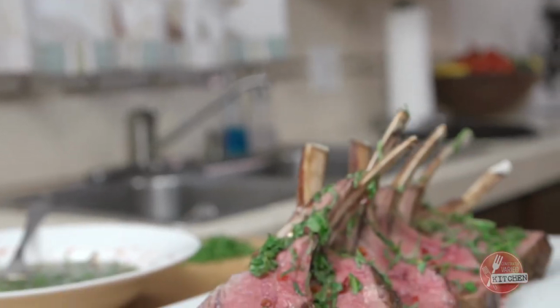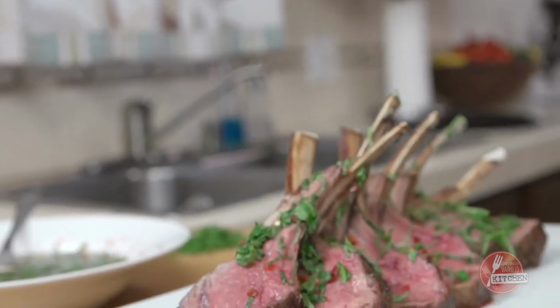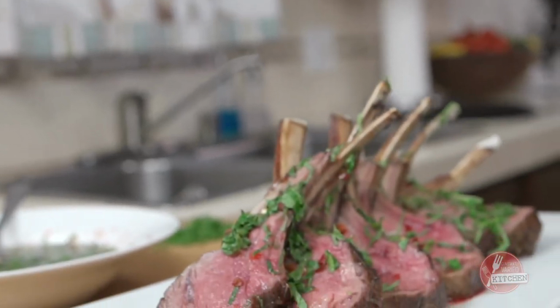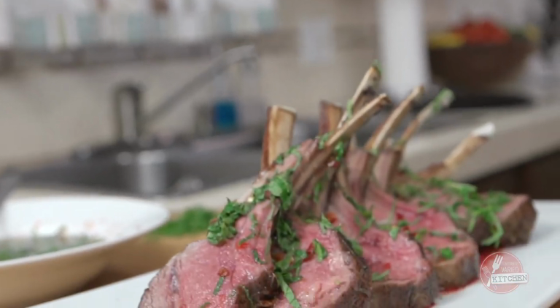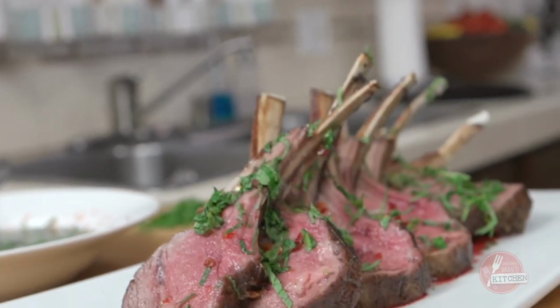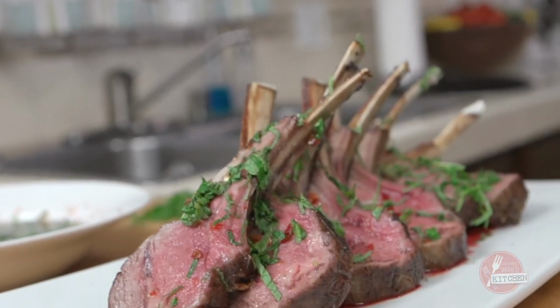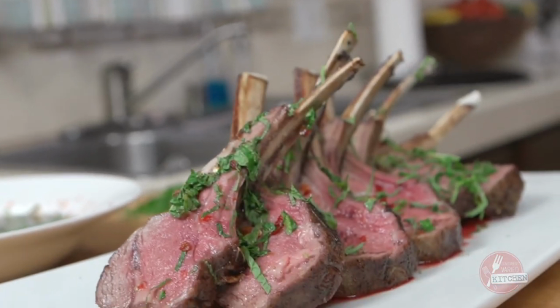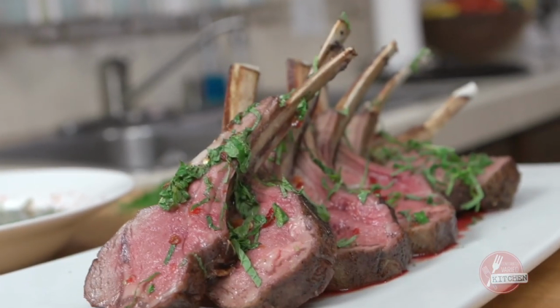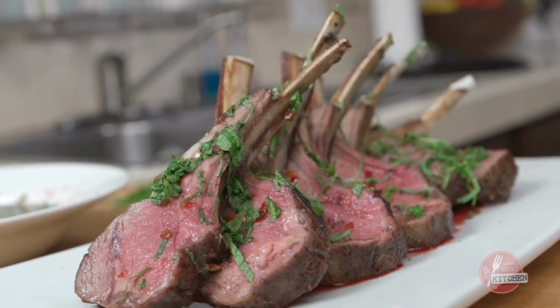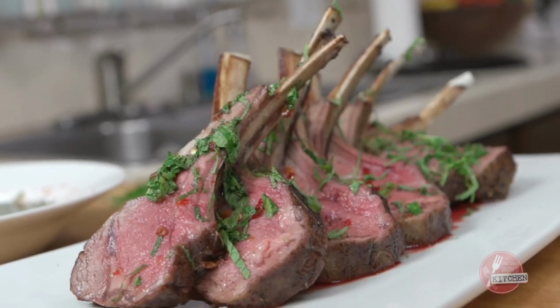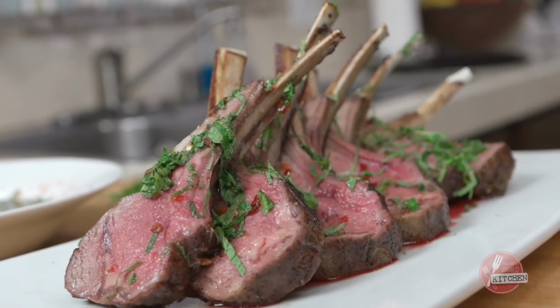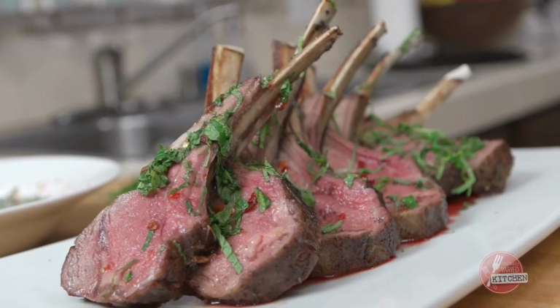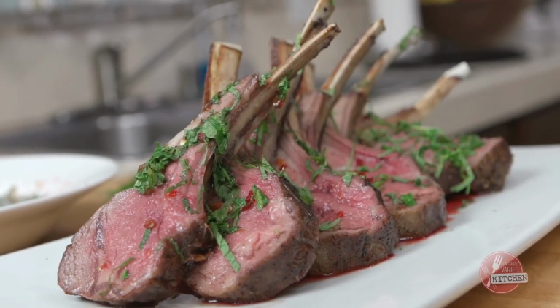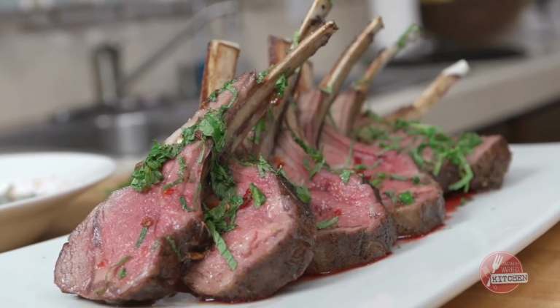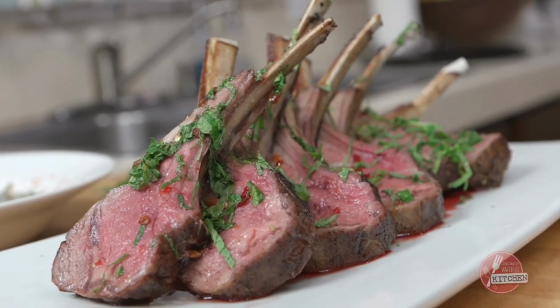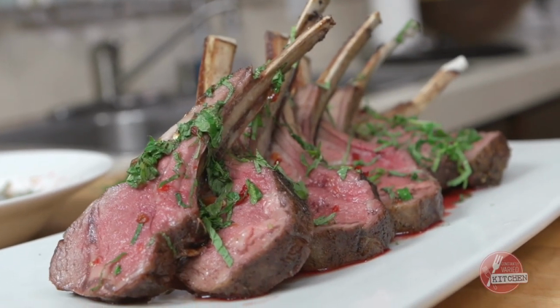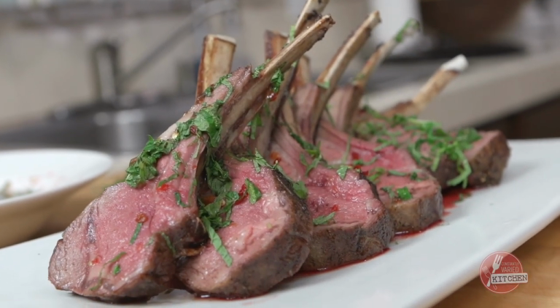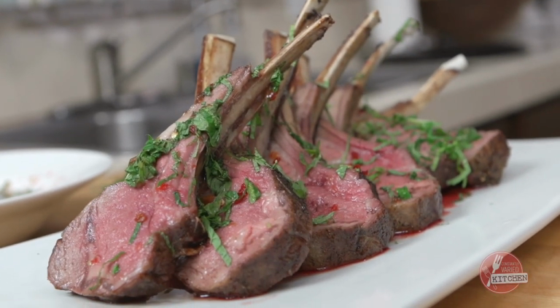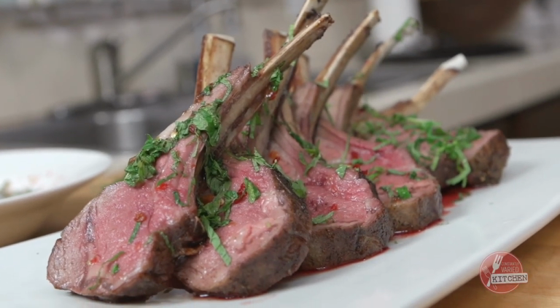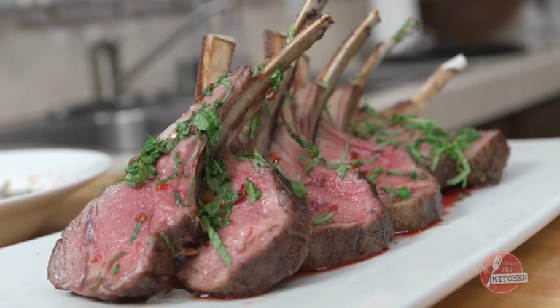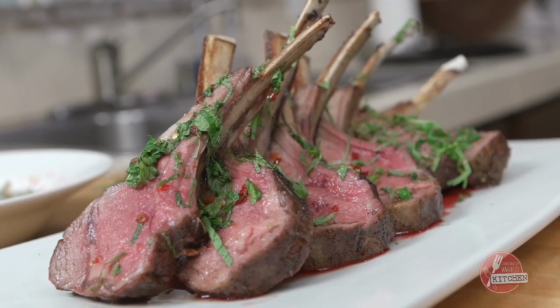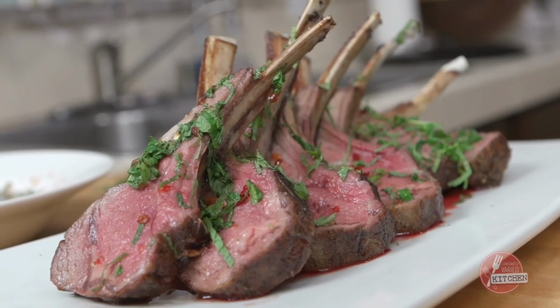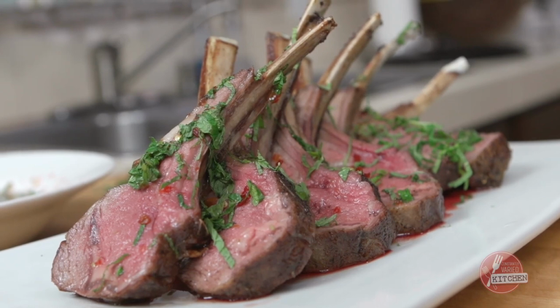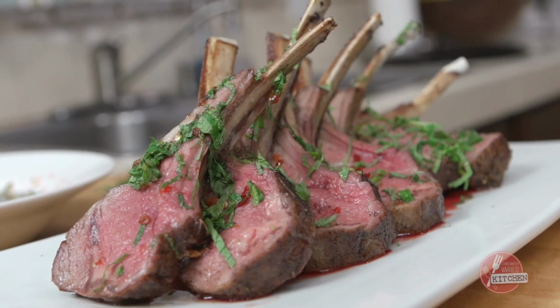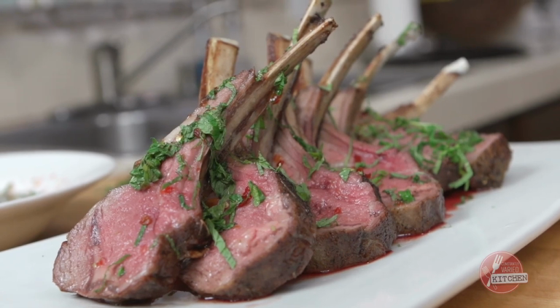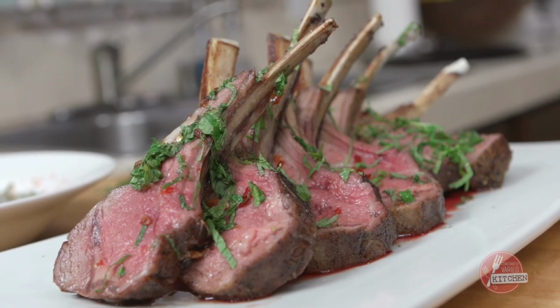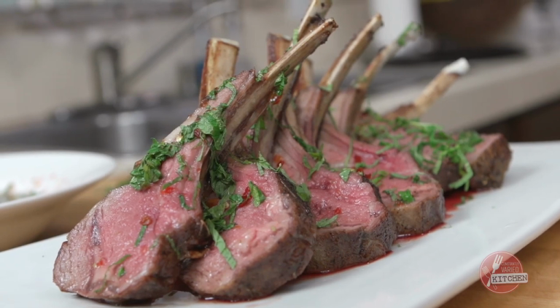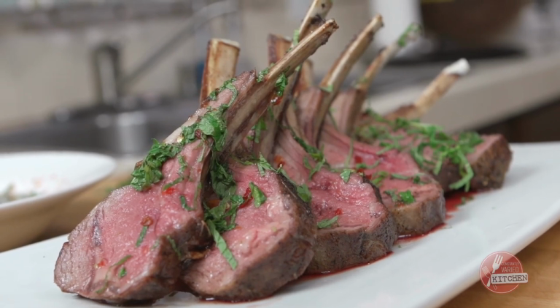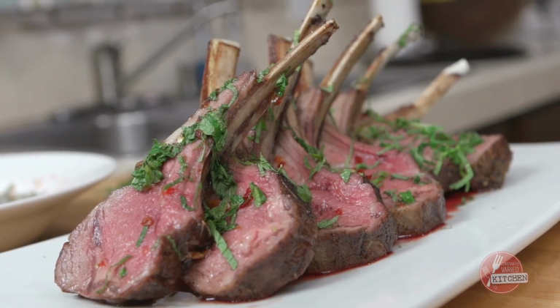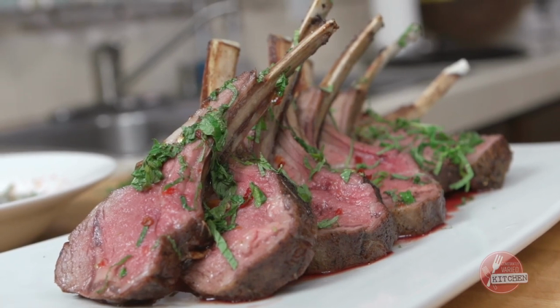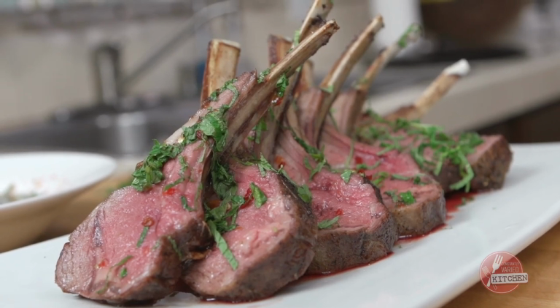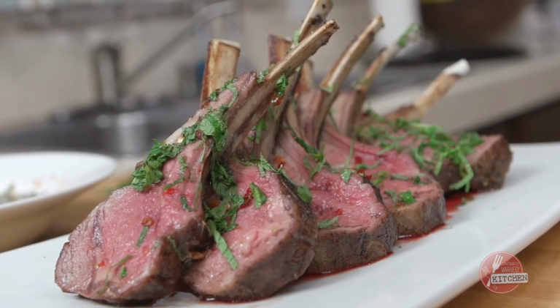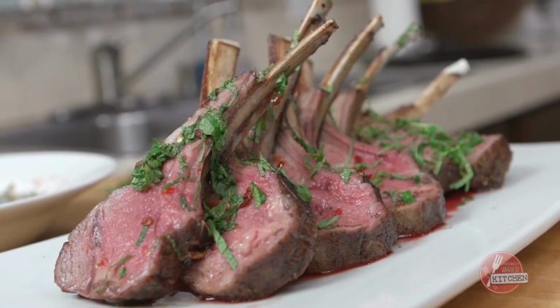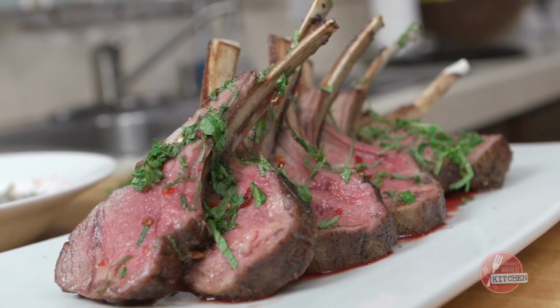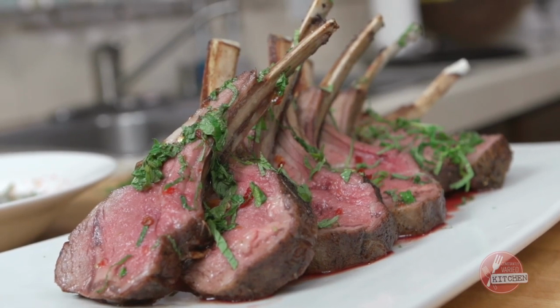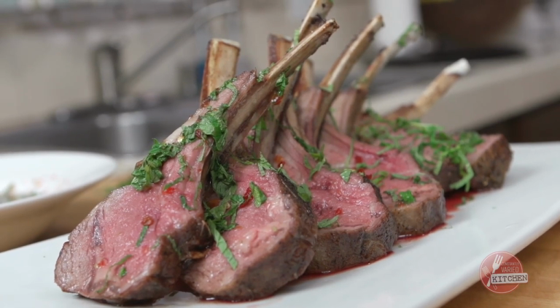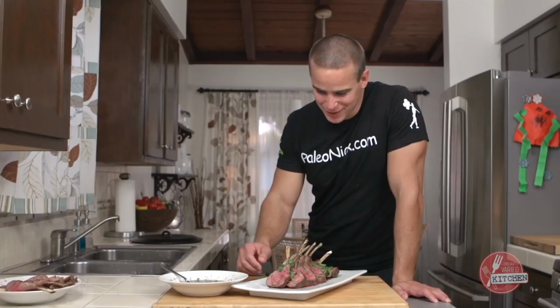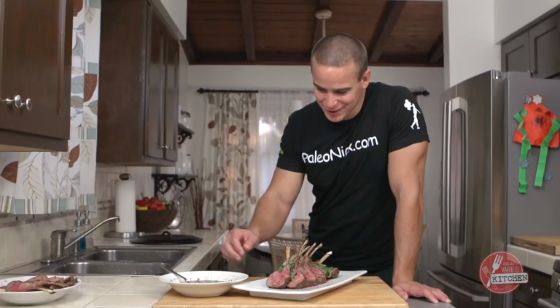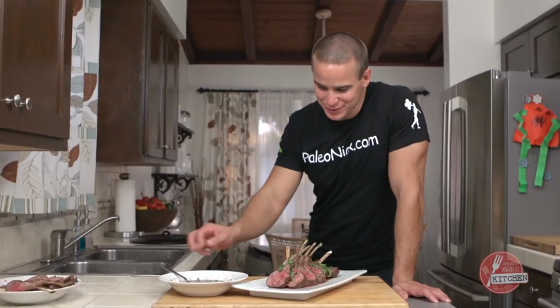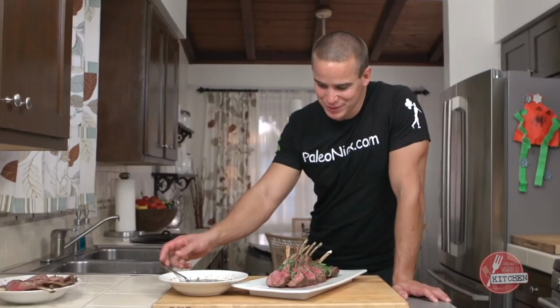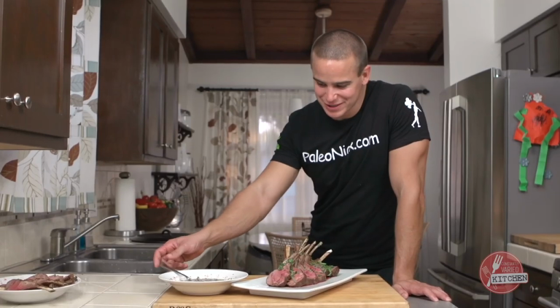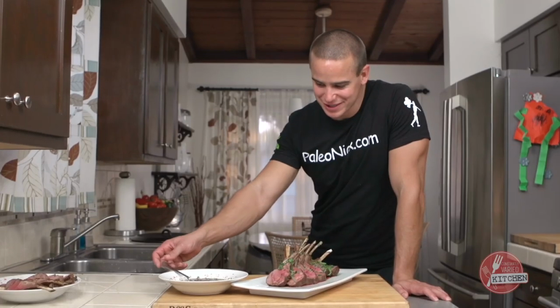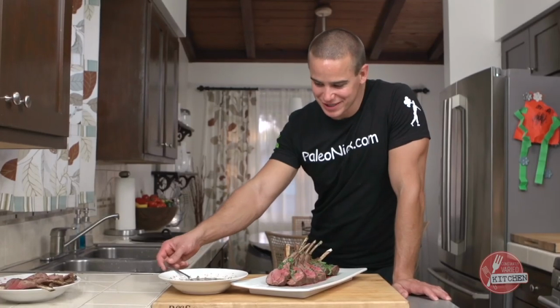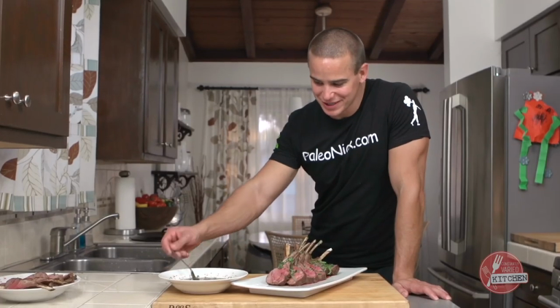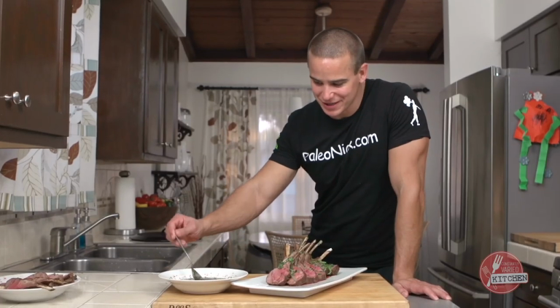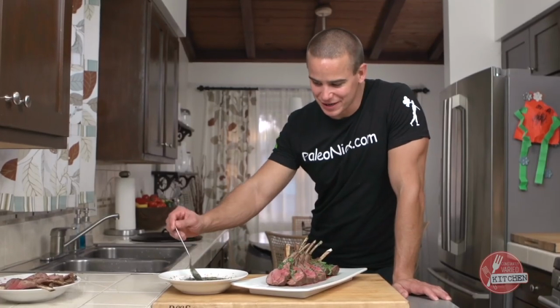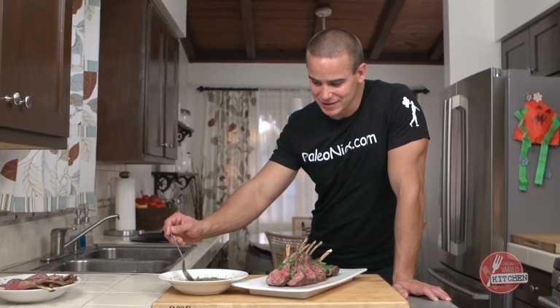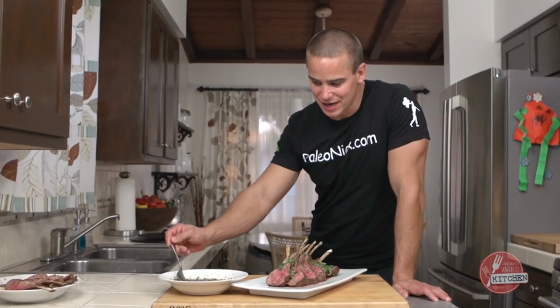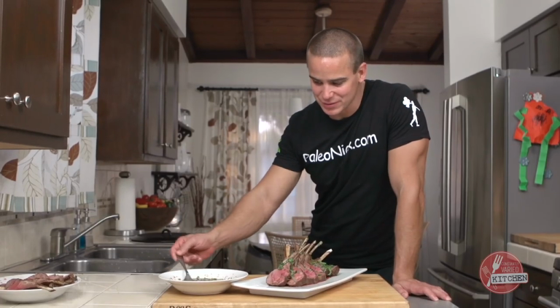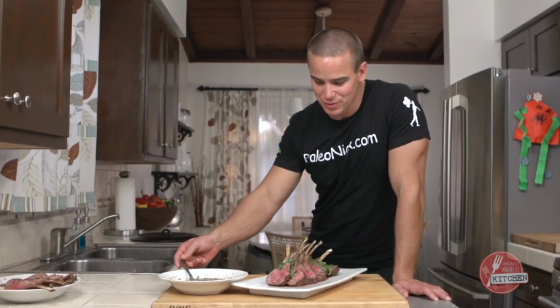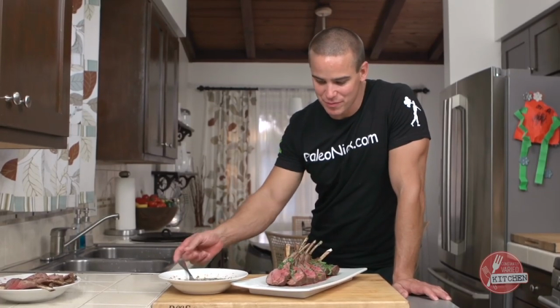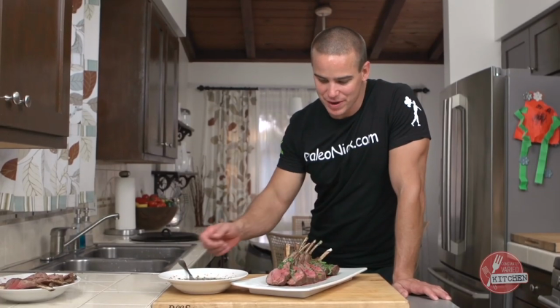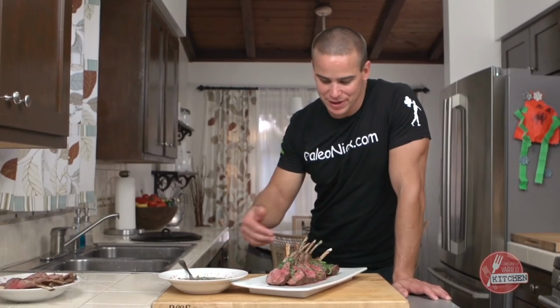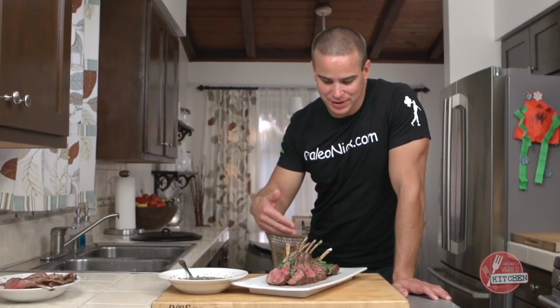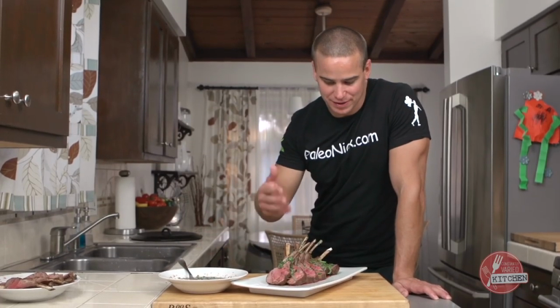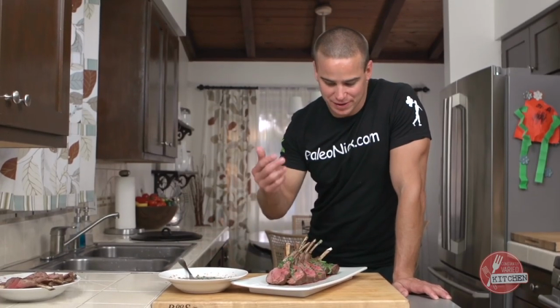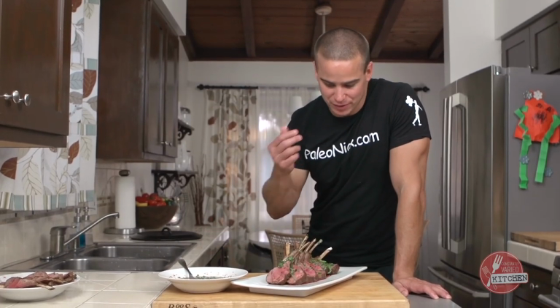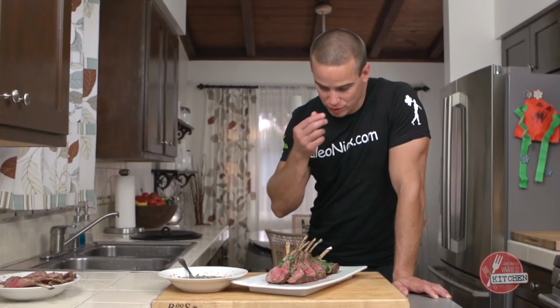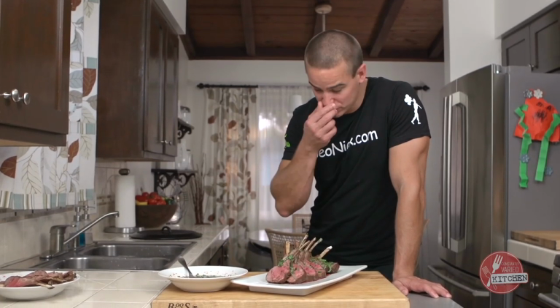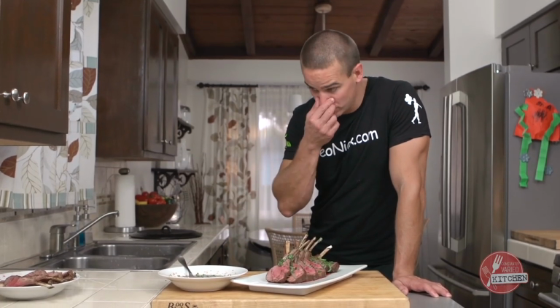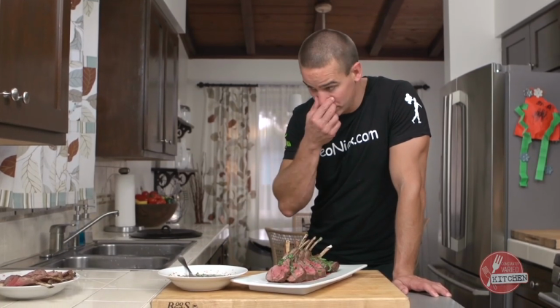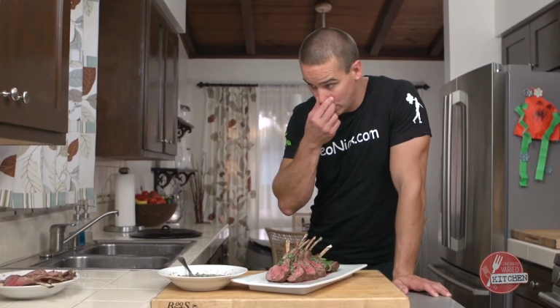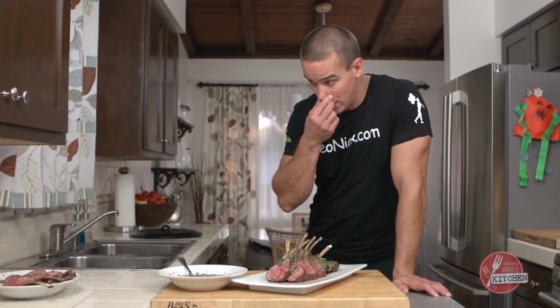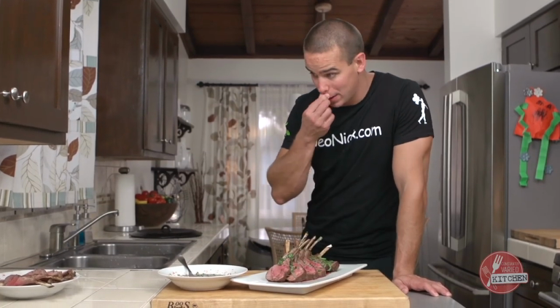Okay guys, here's our rack of lamb — the alternative to turkey or ham. We've got our sweet chili sauce with mint. I think it works really well.